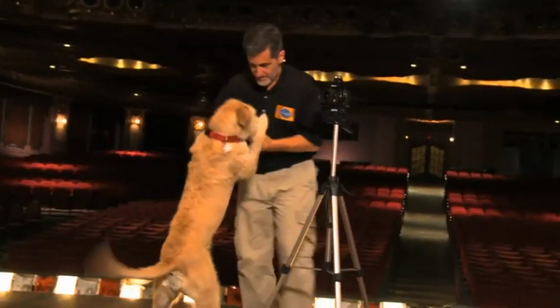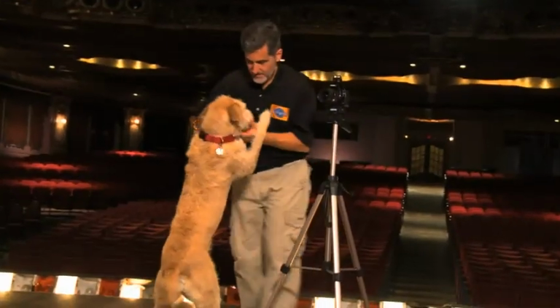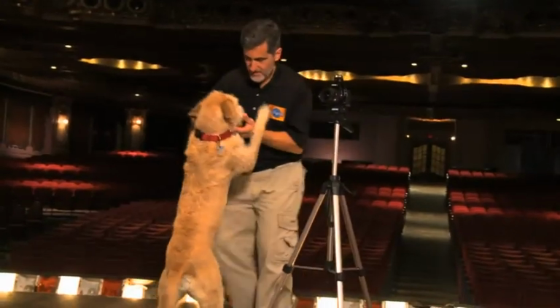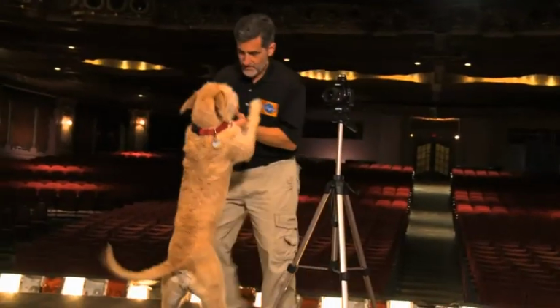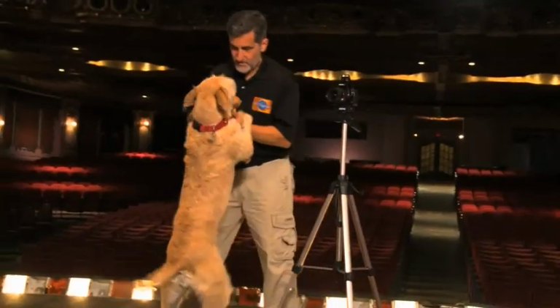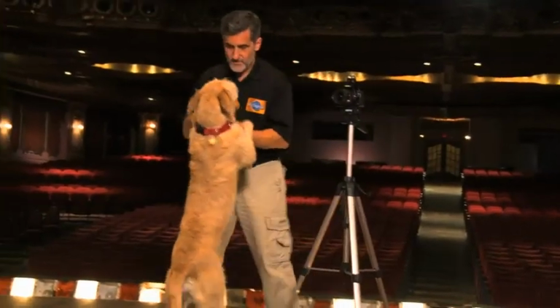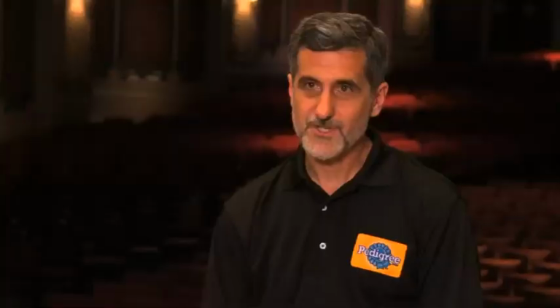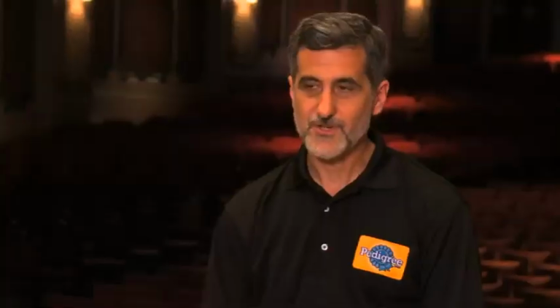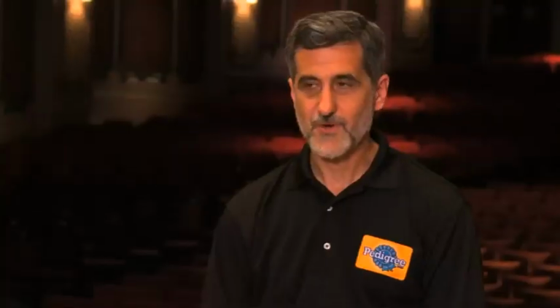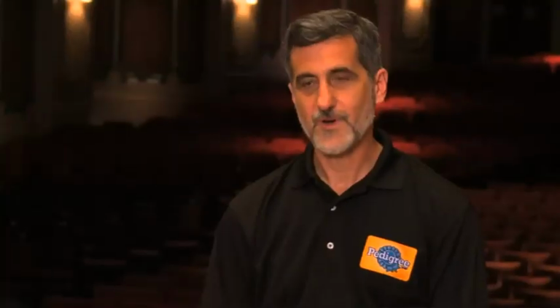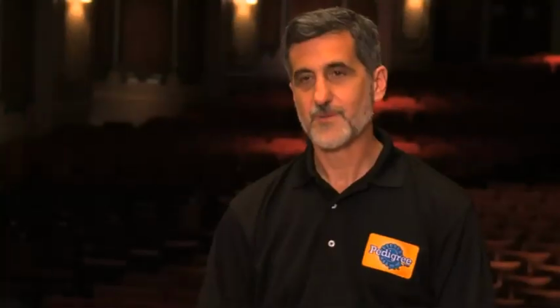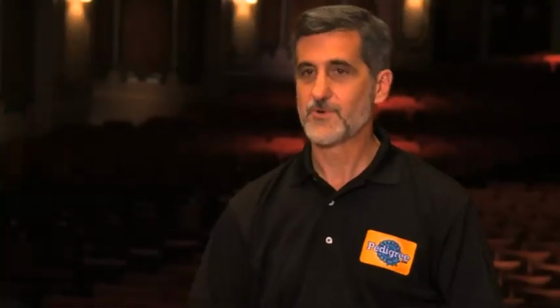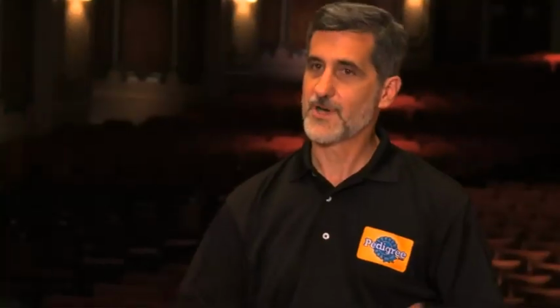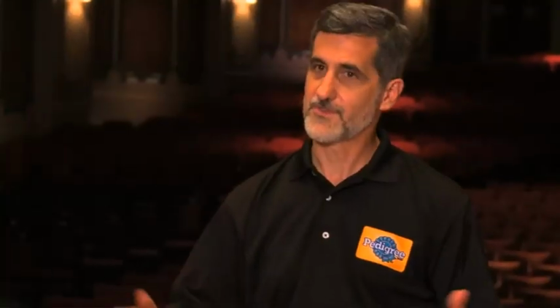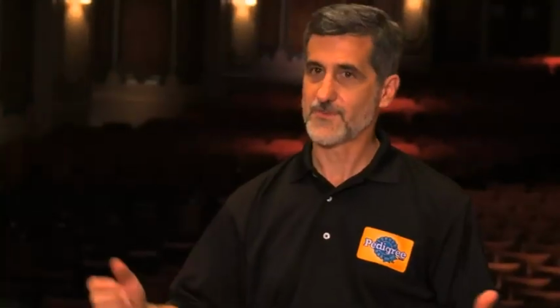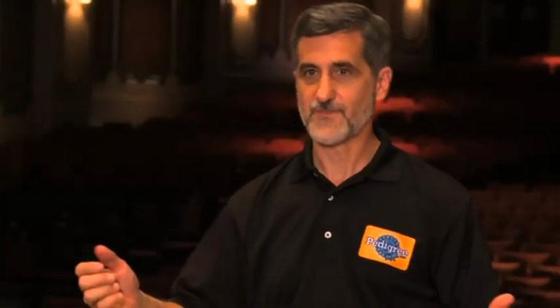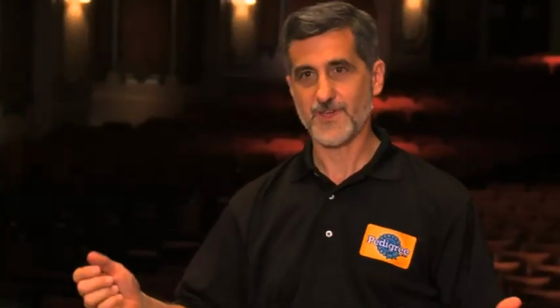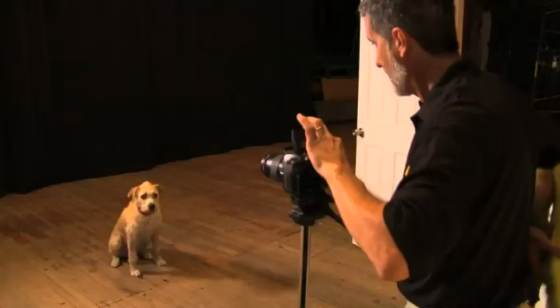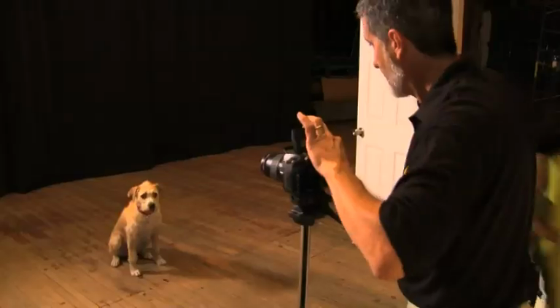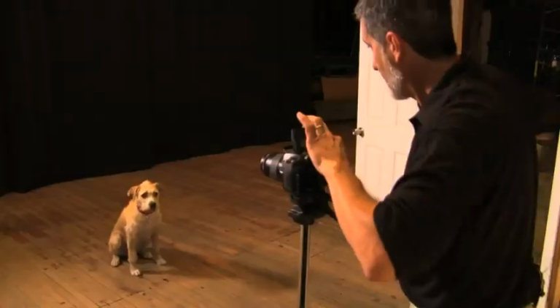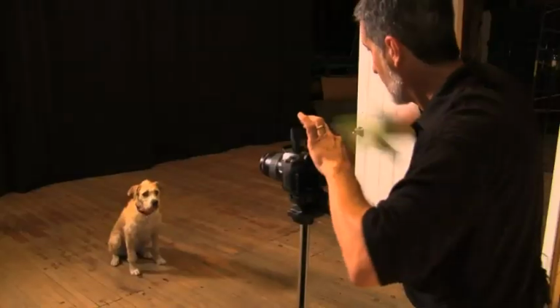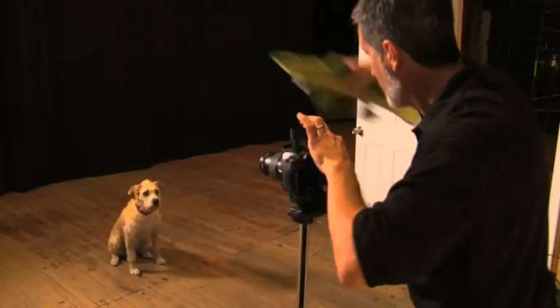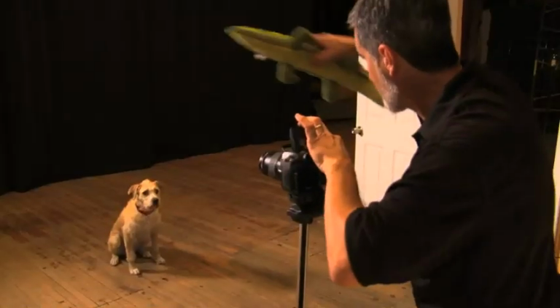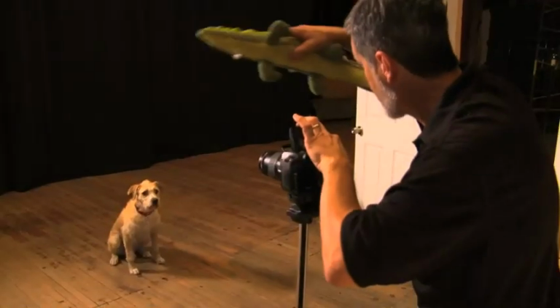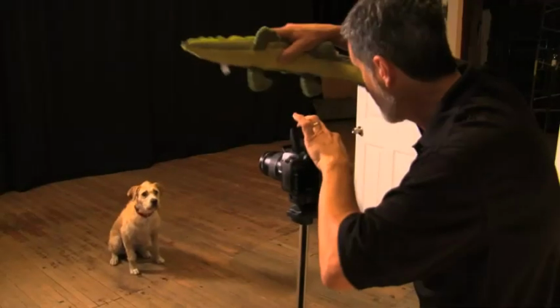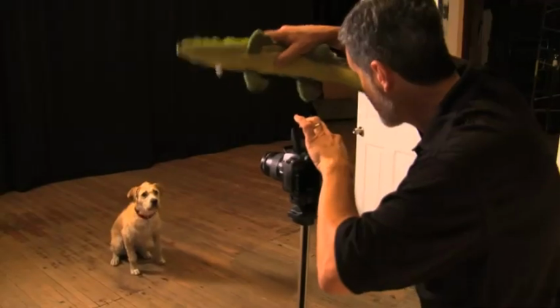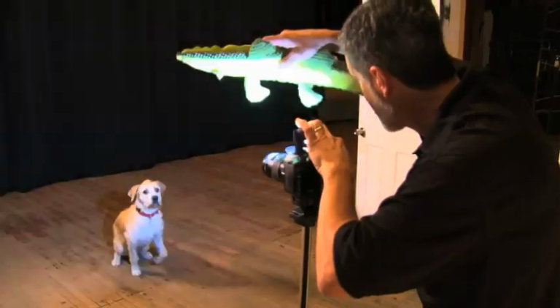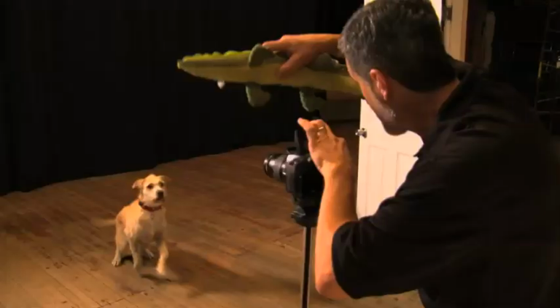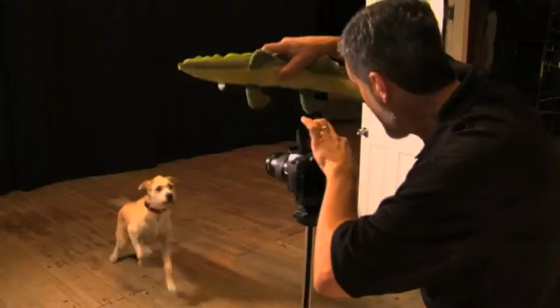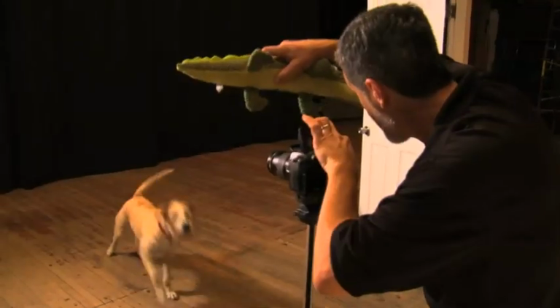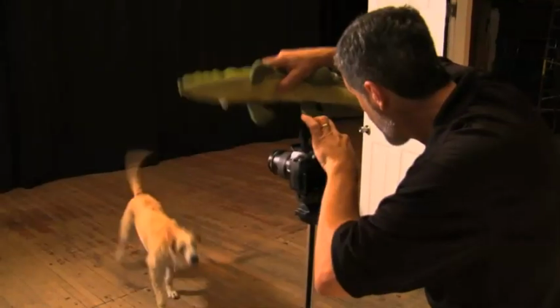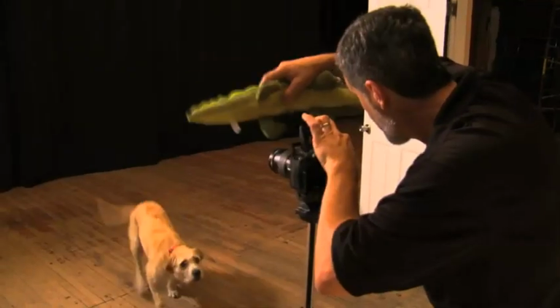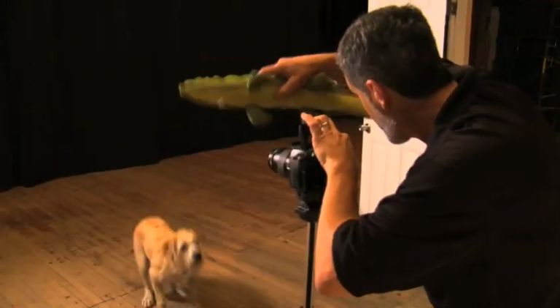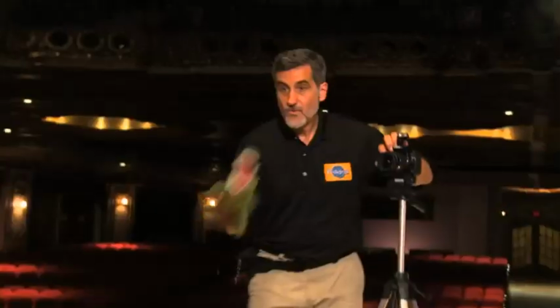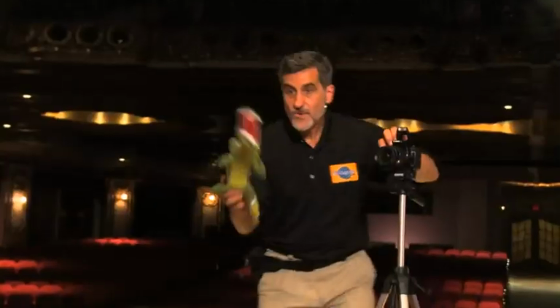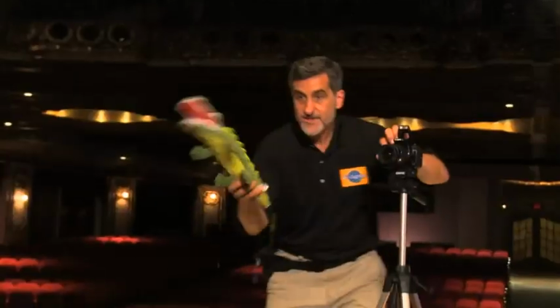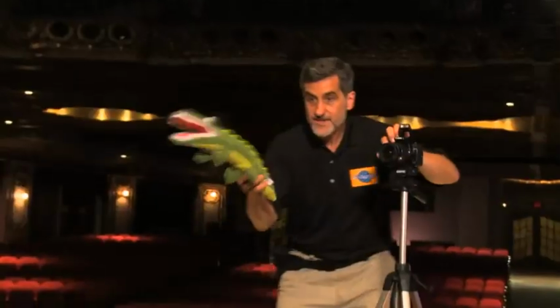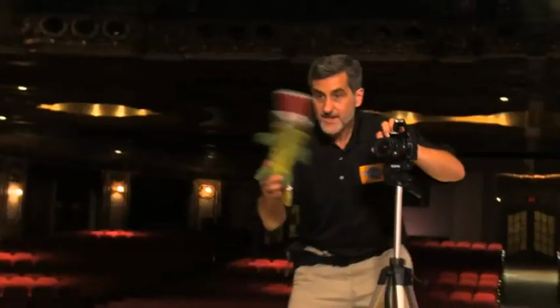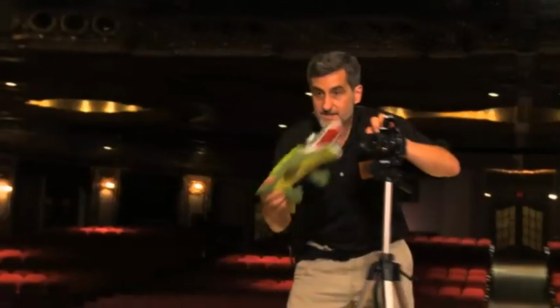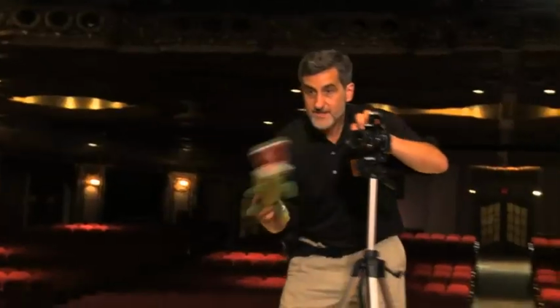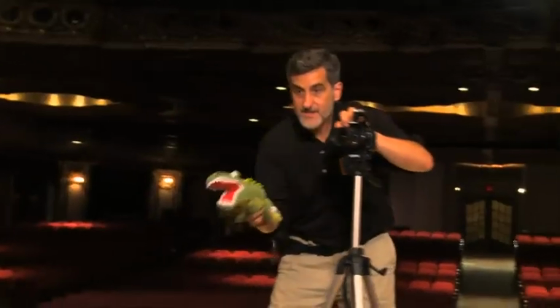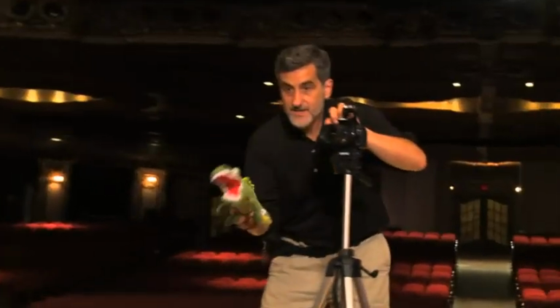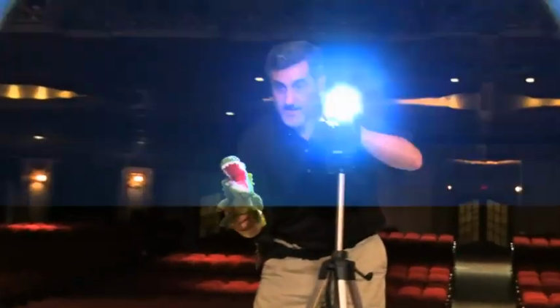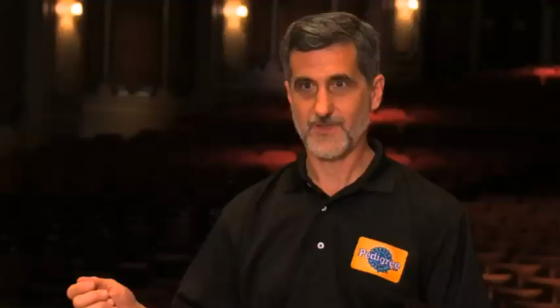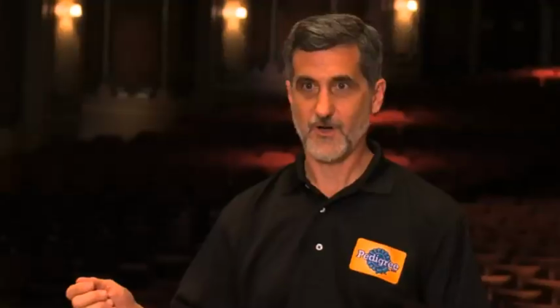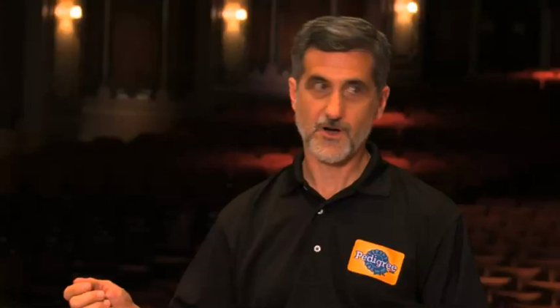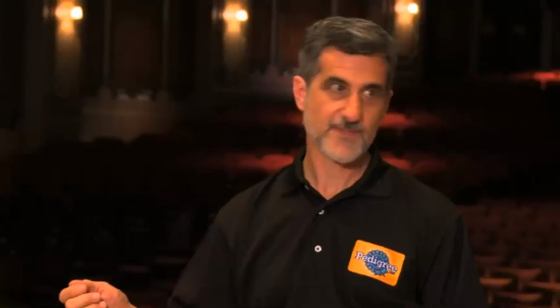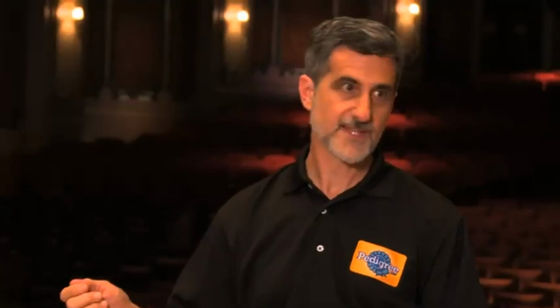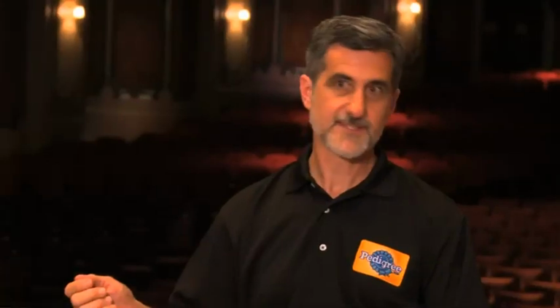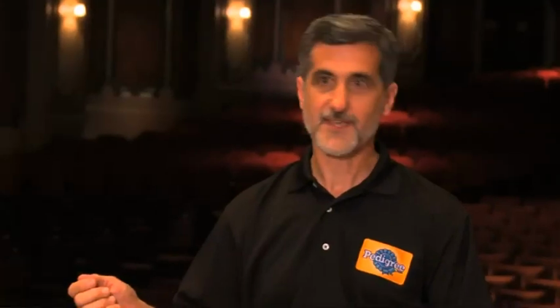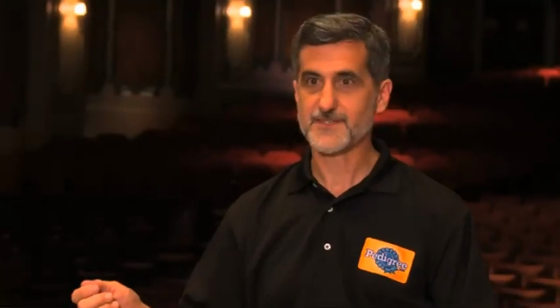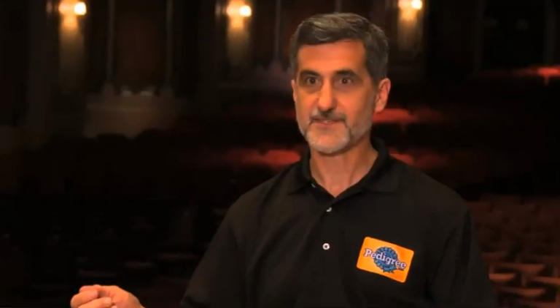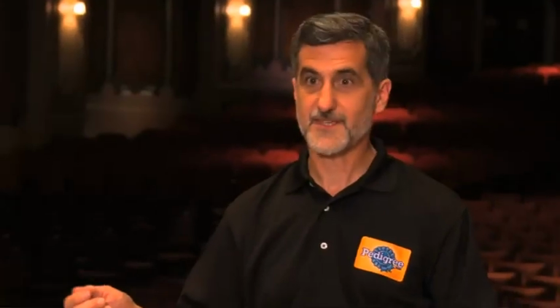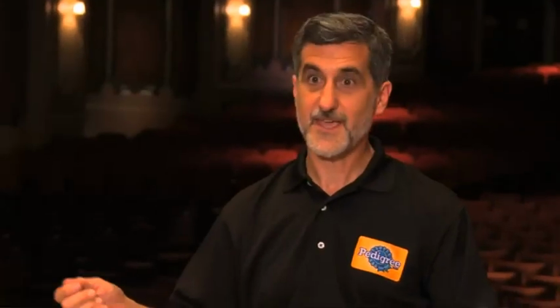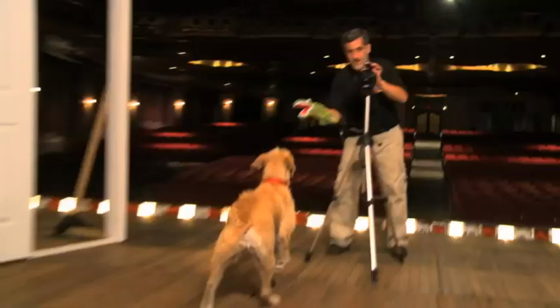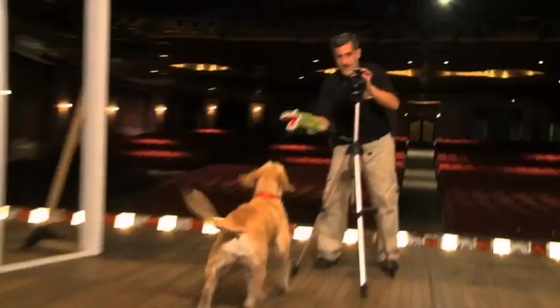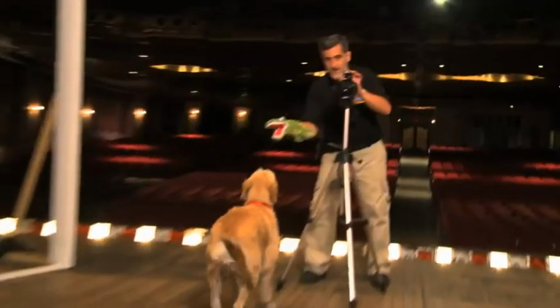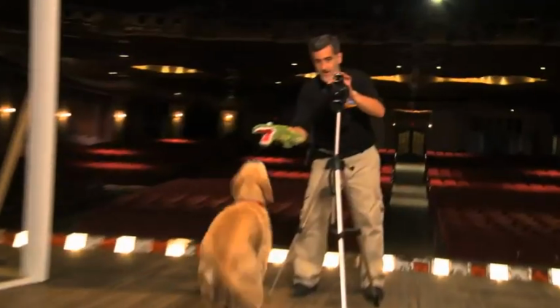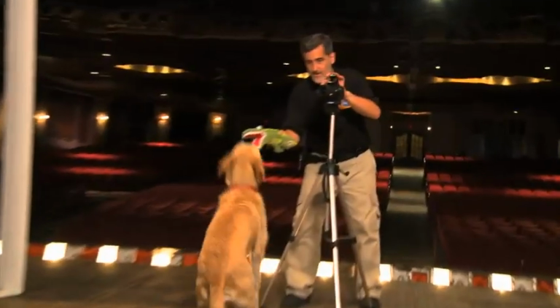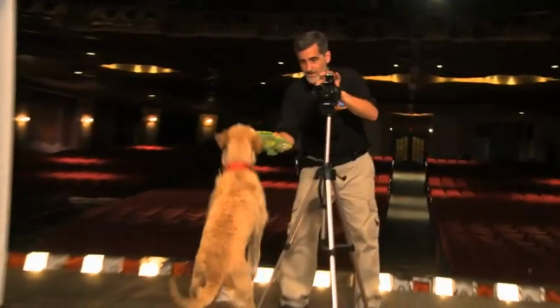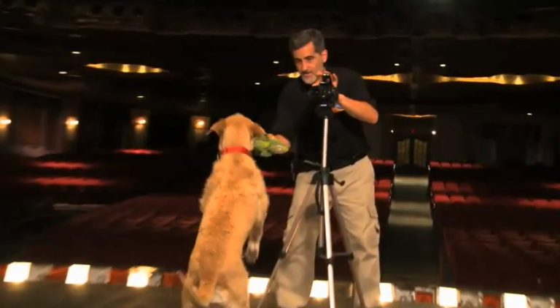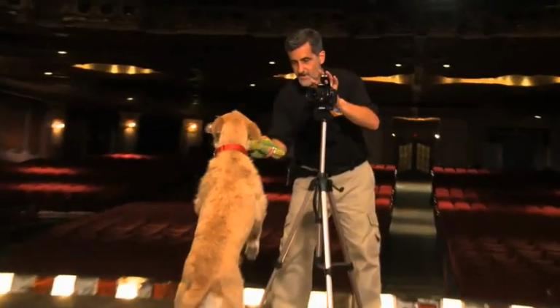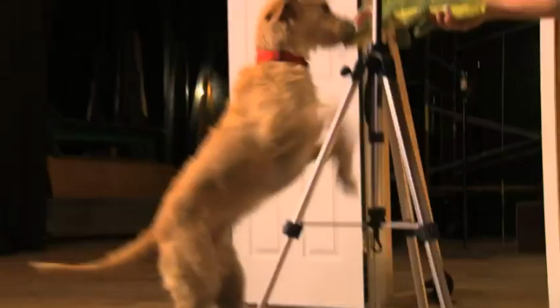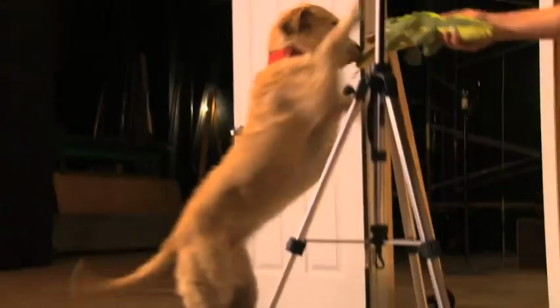Third, you don't want to pull out their favorite toy. All that says is, okay, come on, let's play.